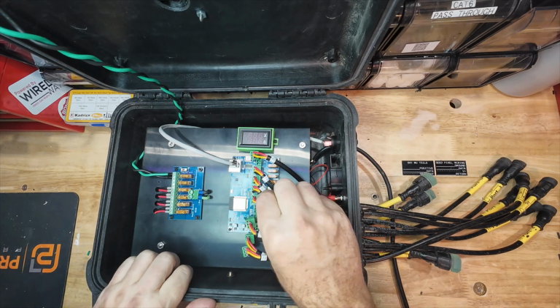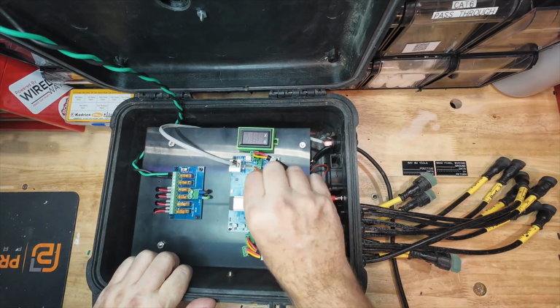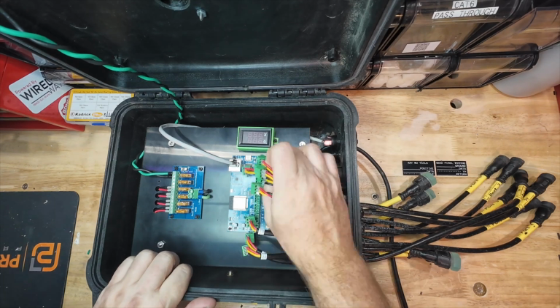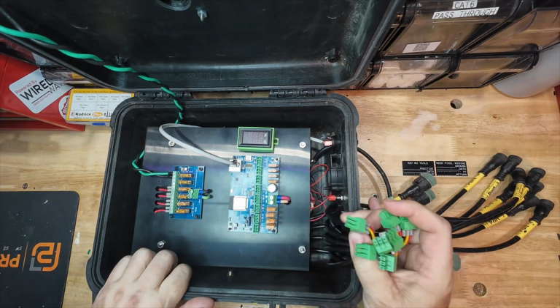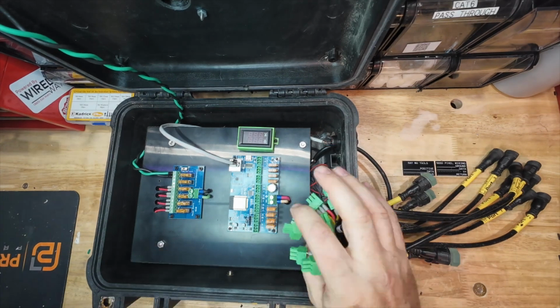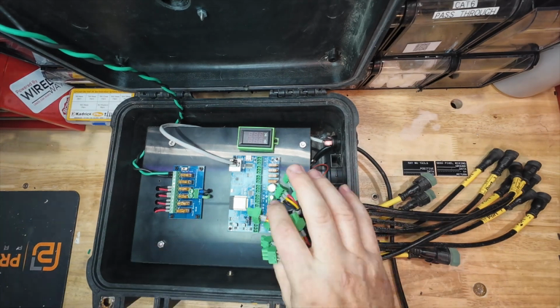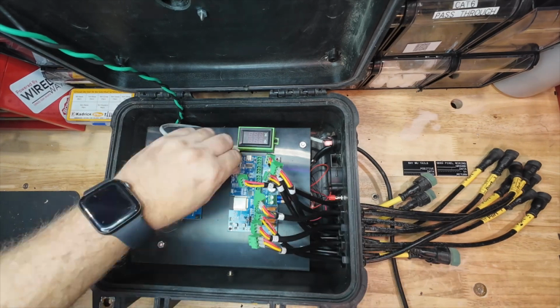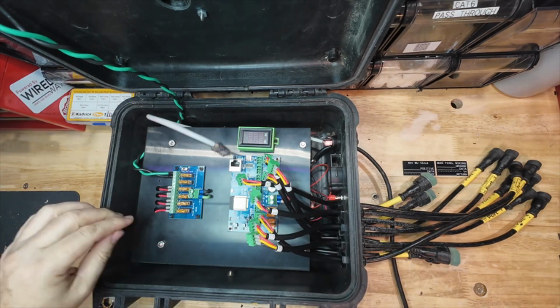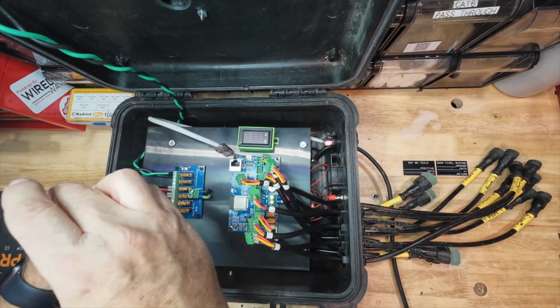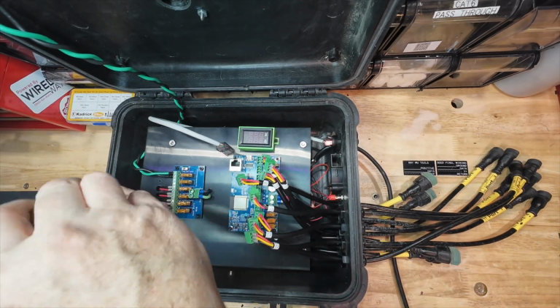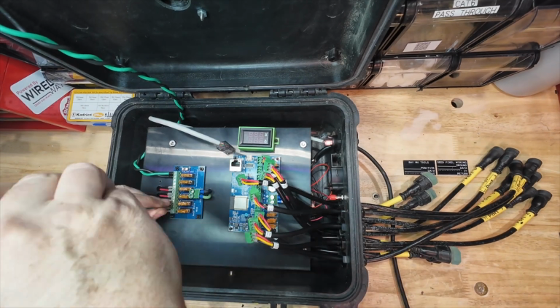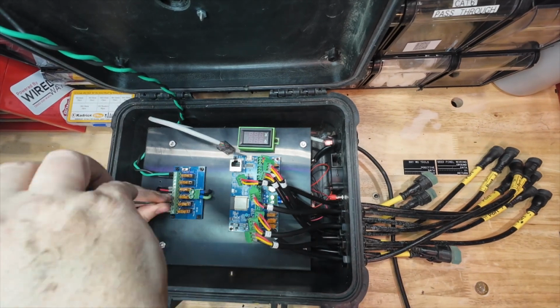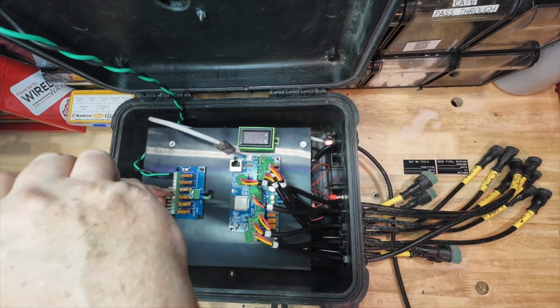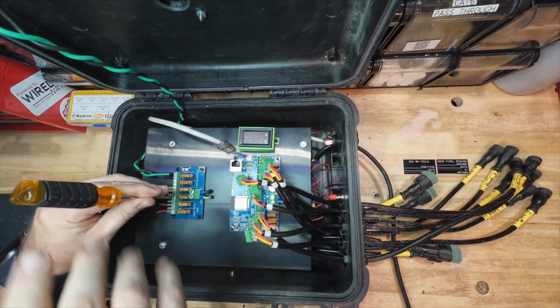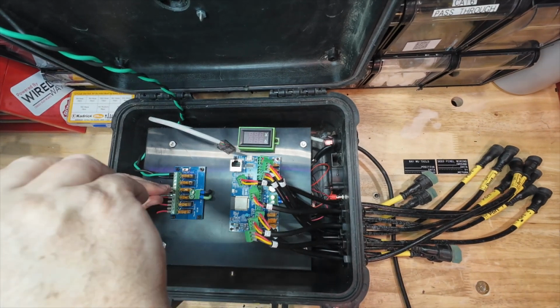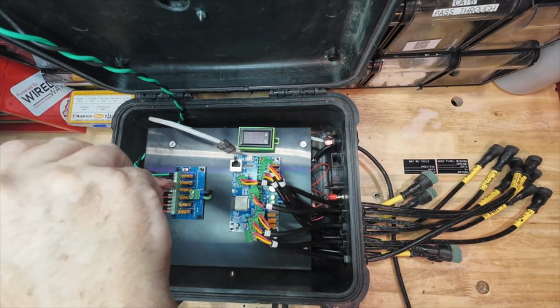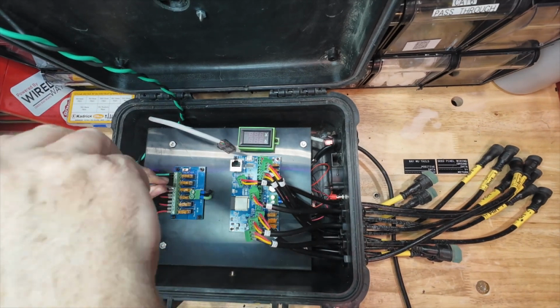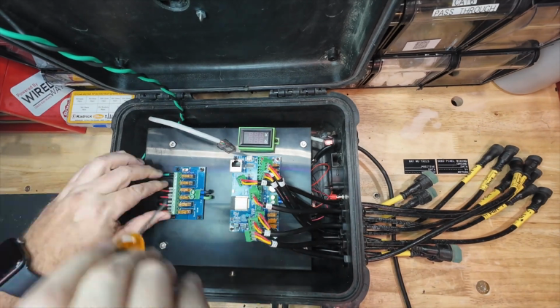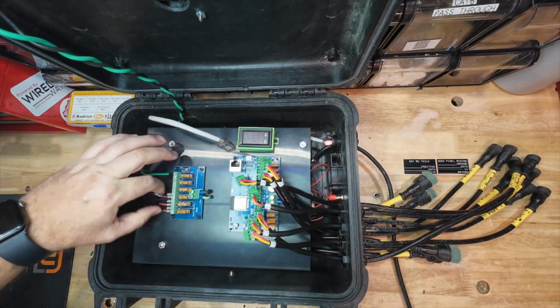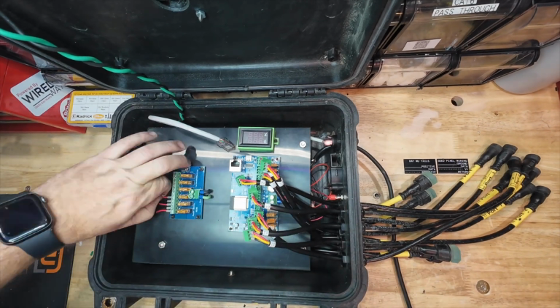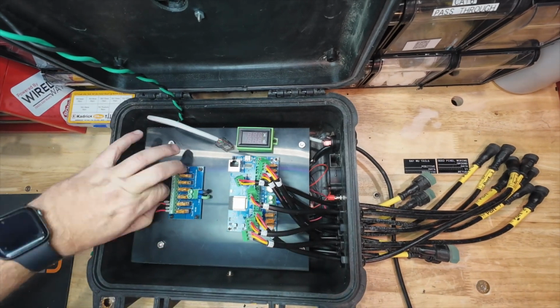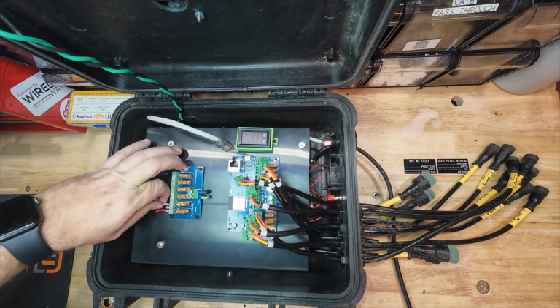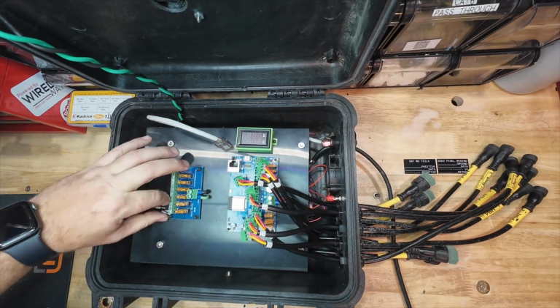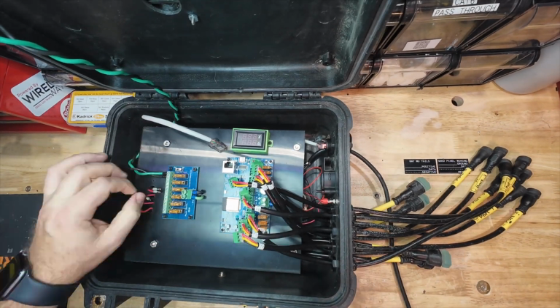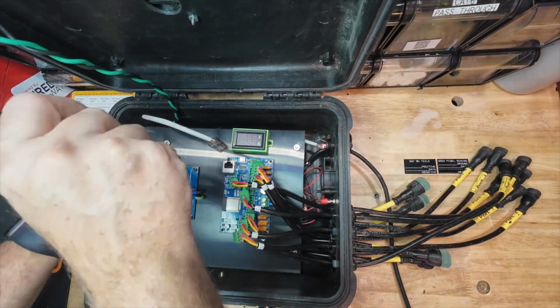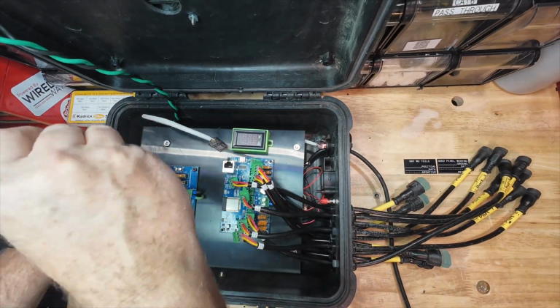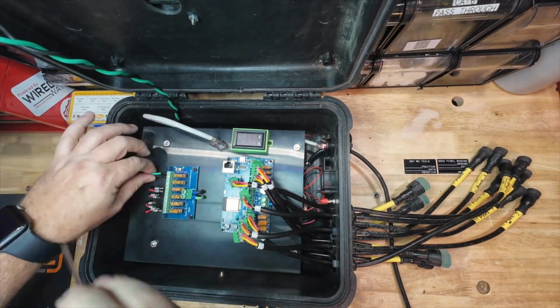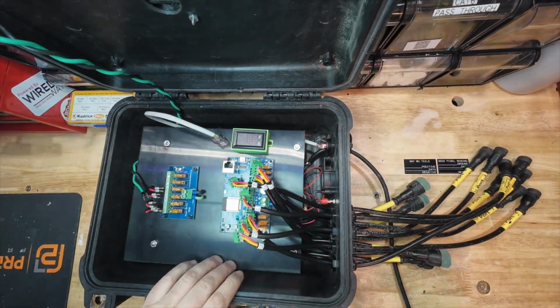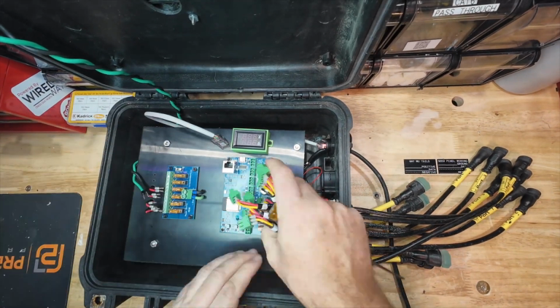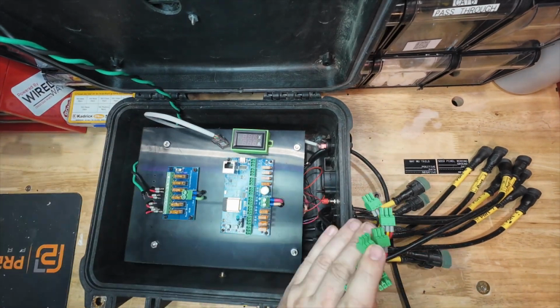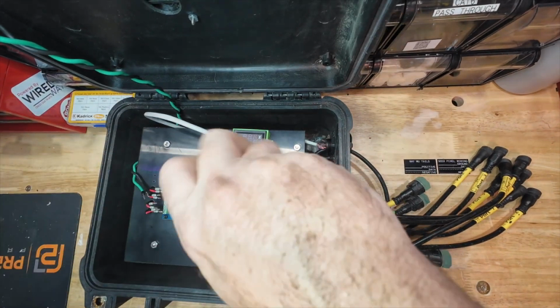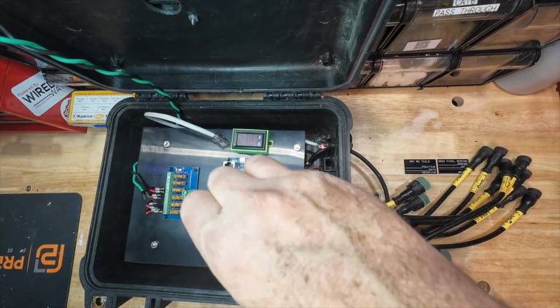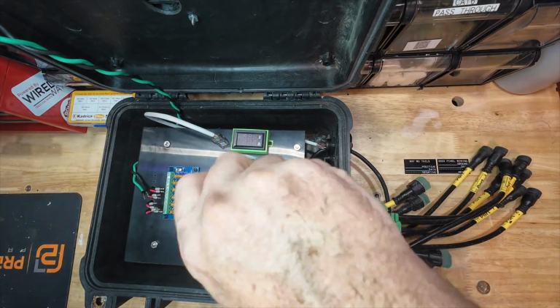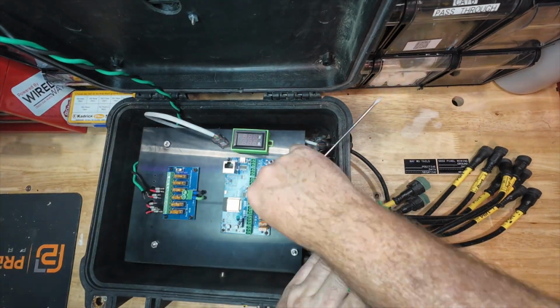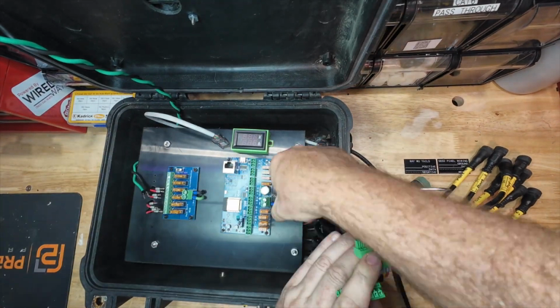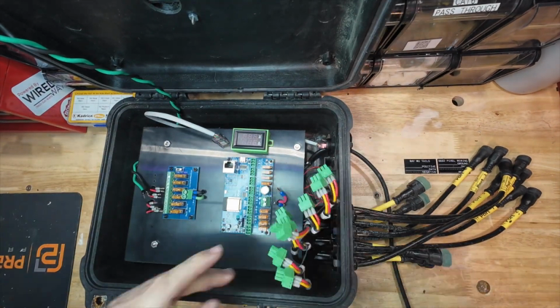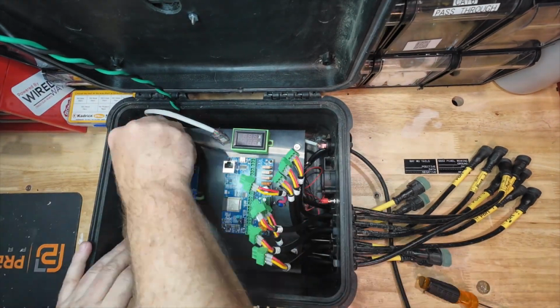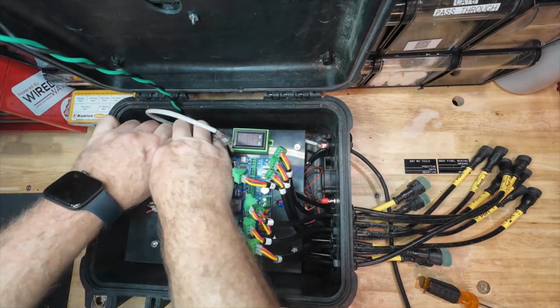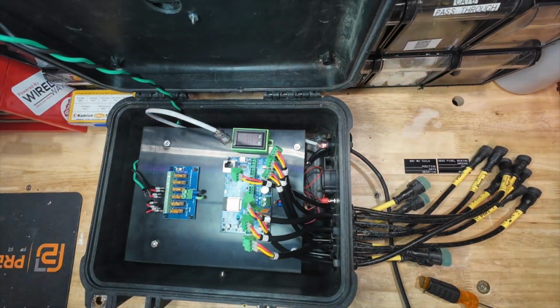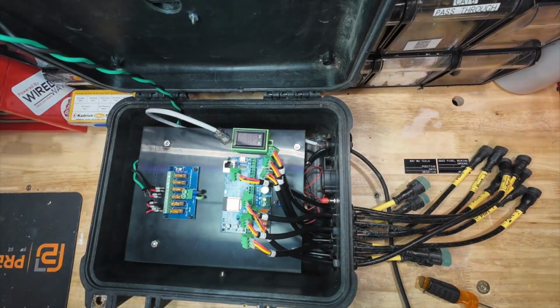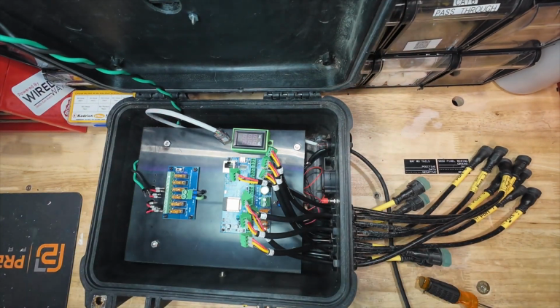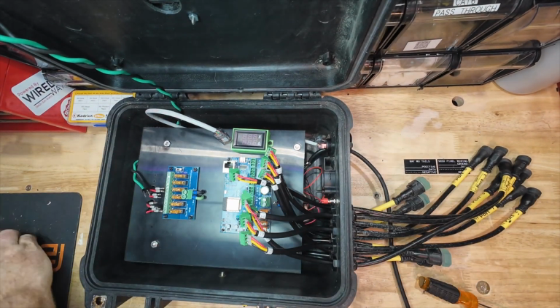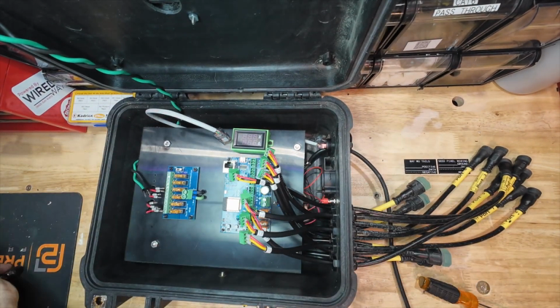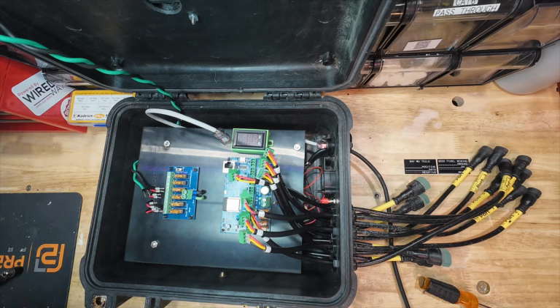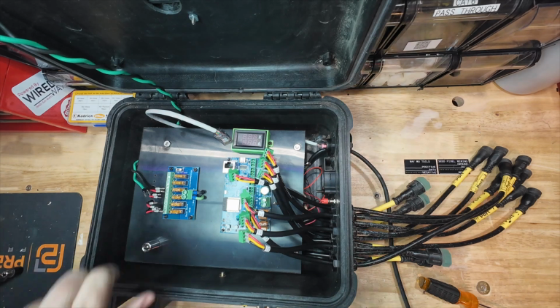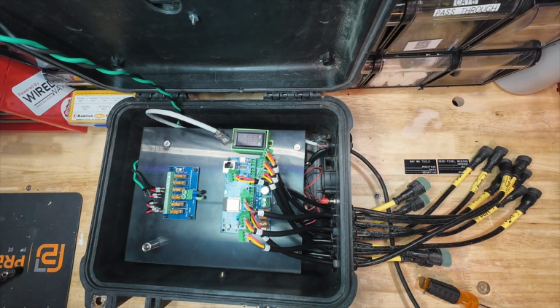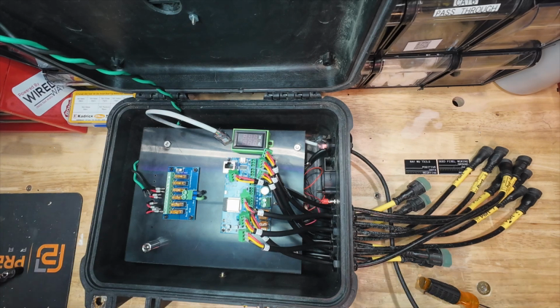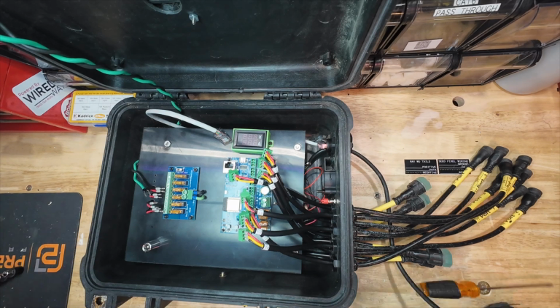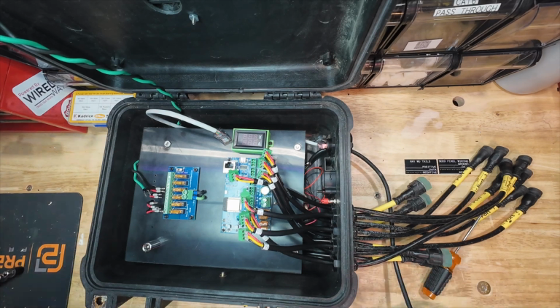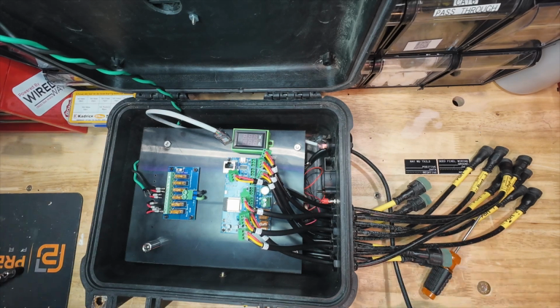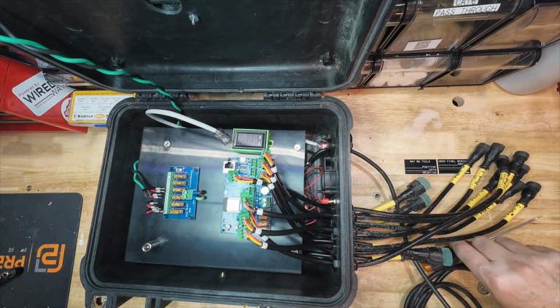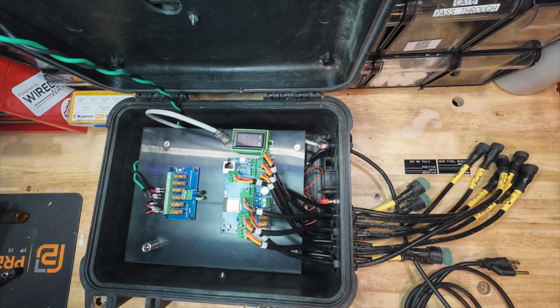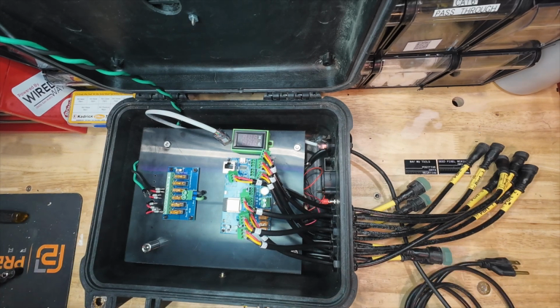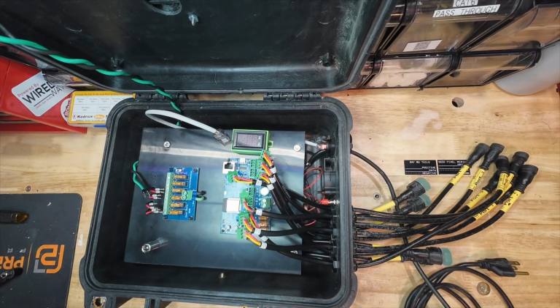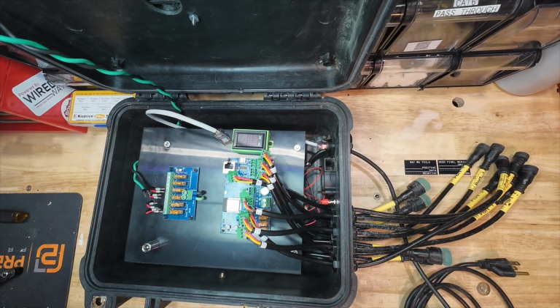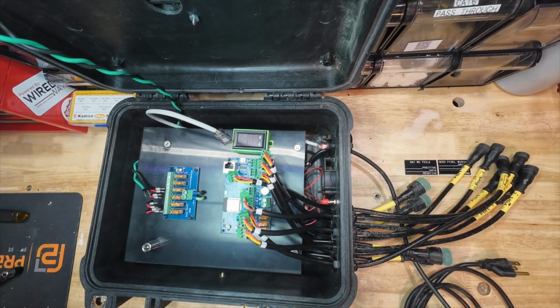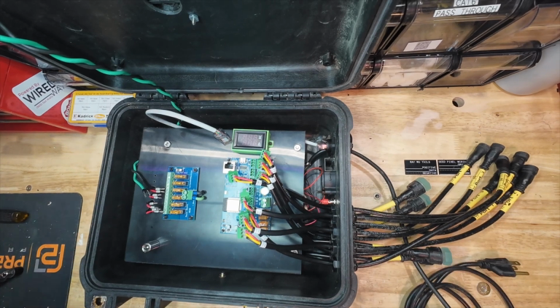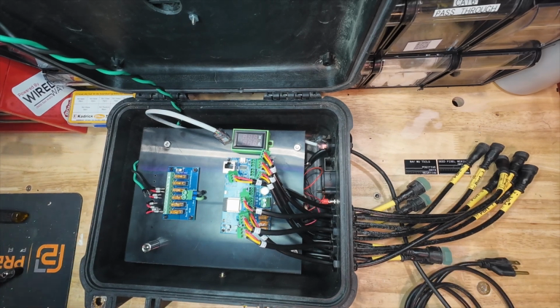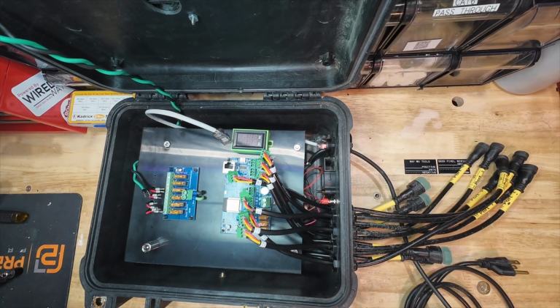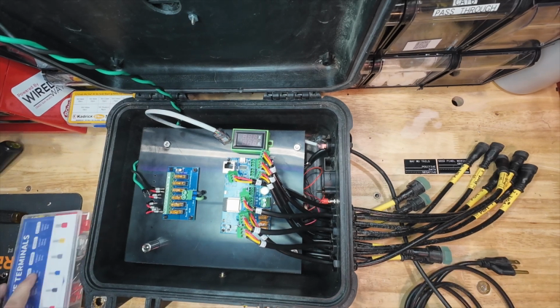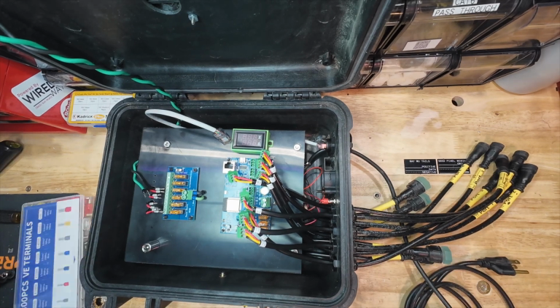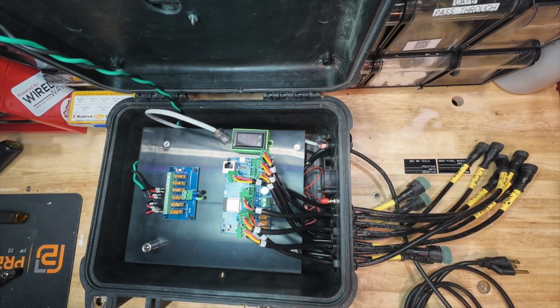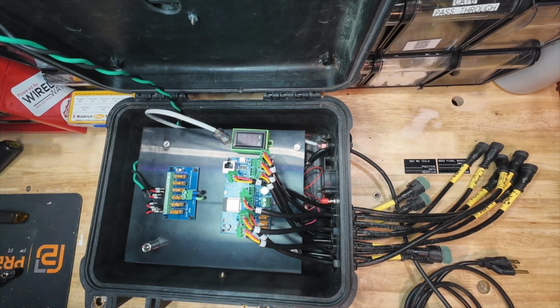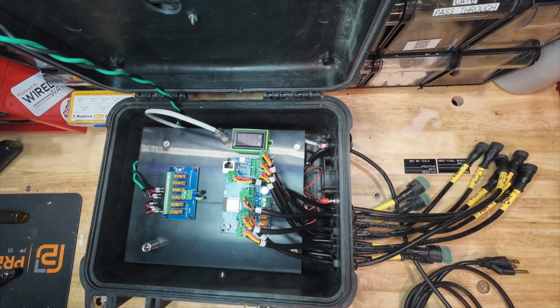First we need to carefully disconnect and remove the old controller. Make sure to label your wires if you're doing a swap like this.